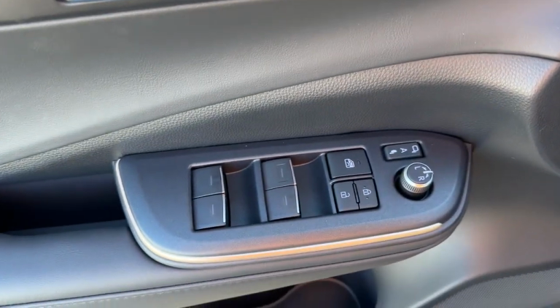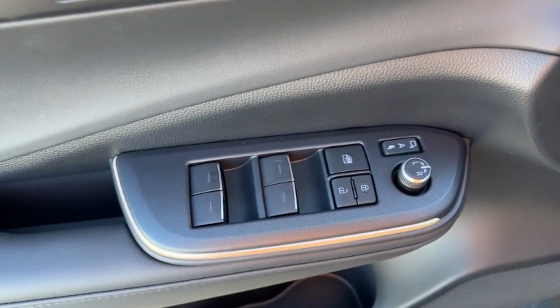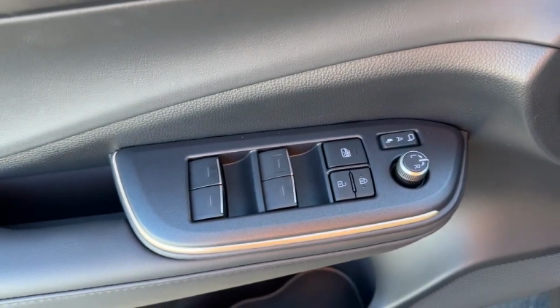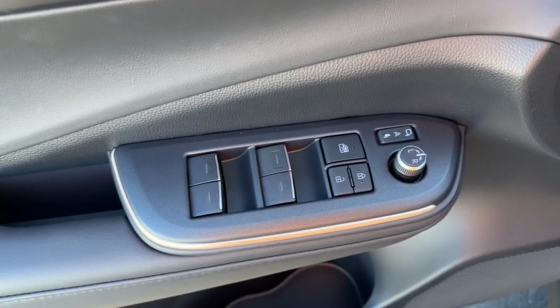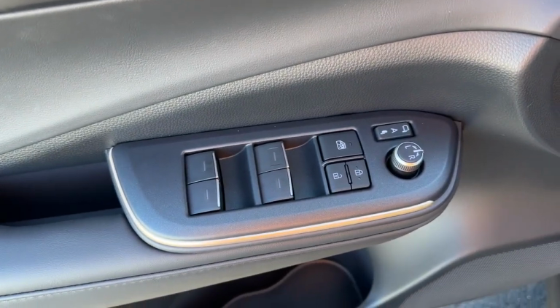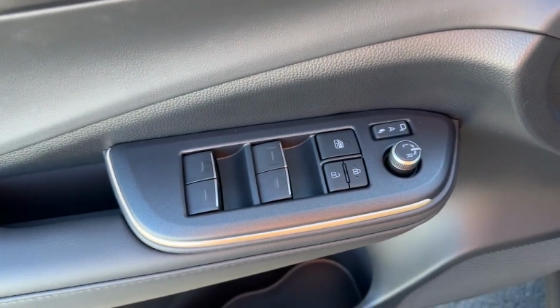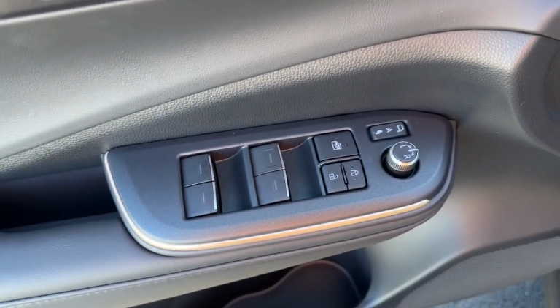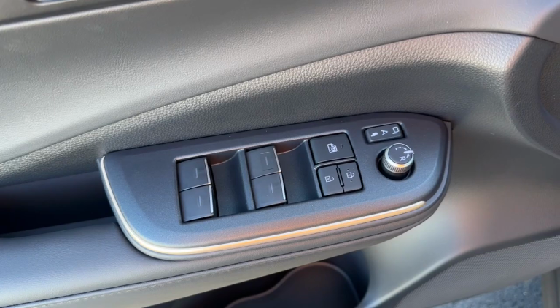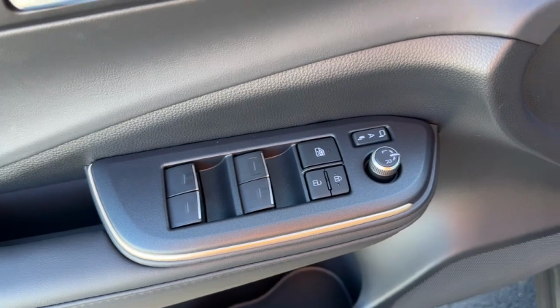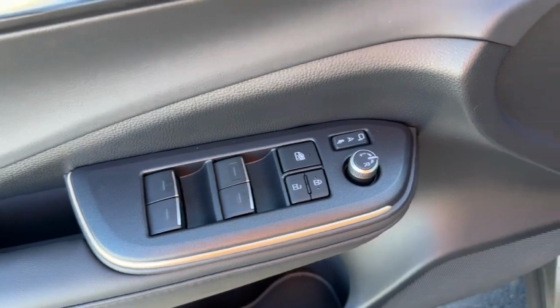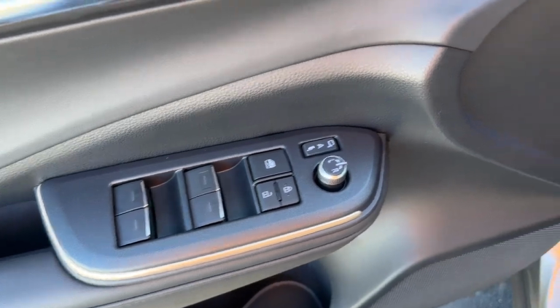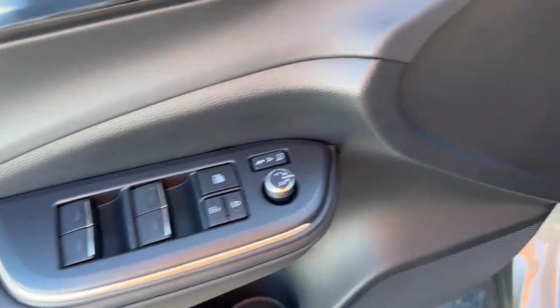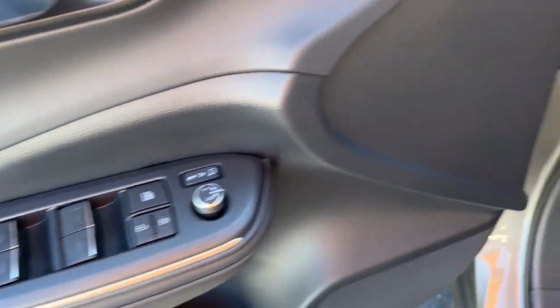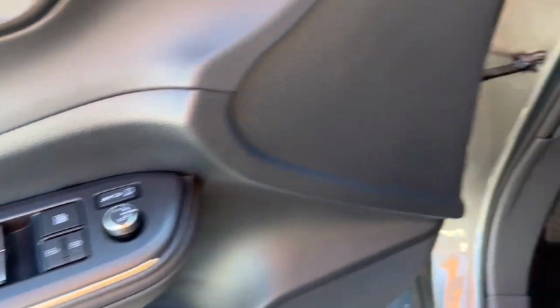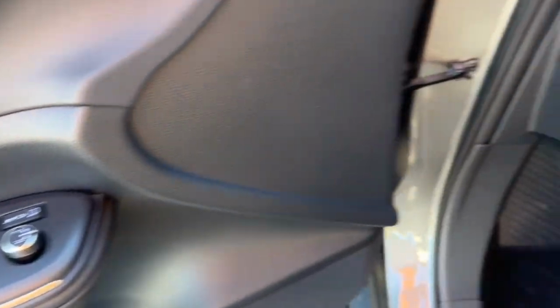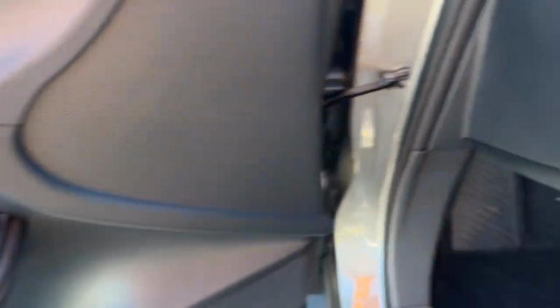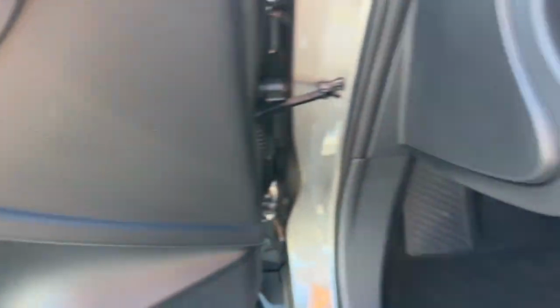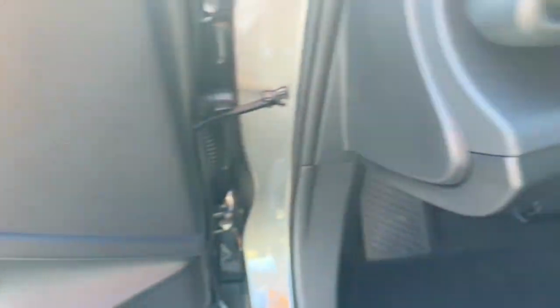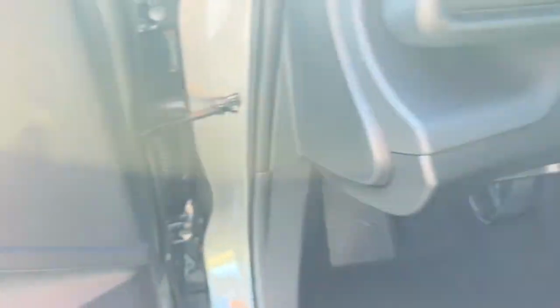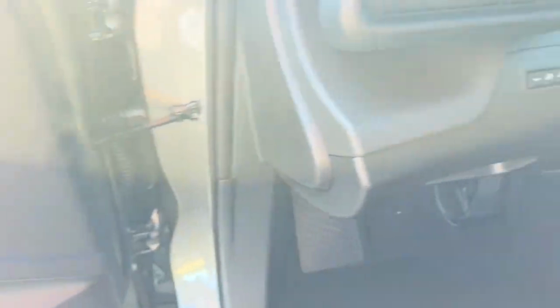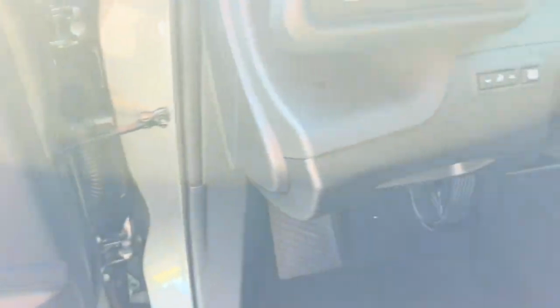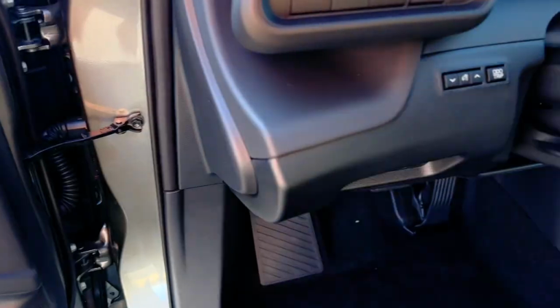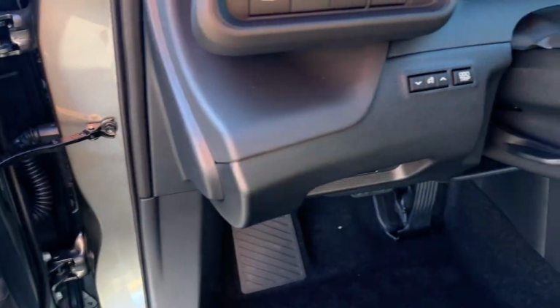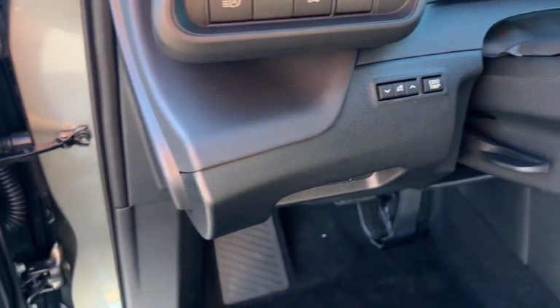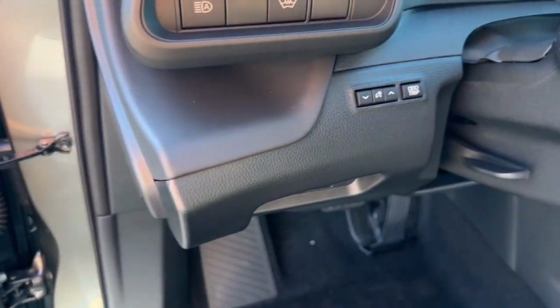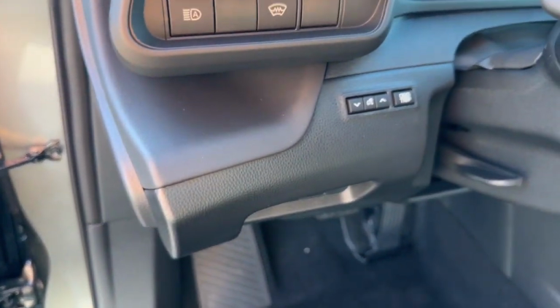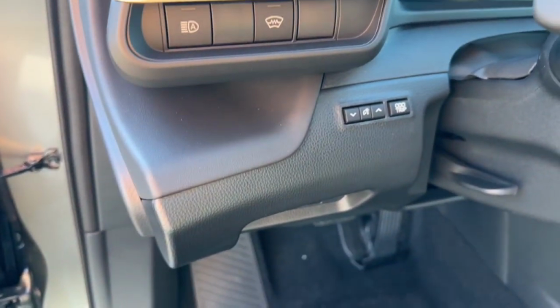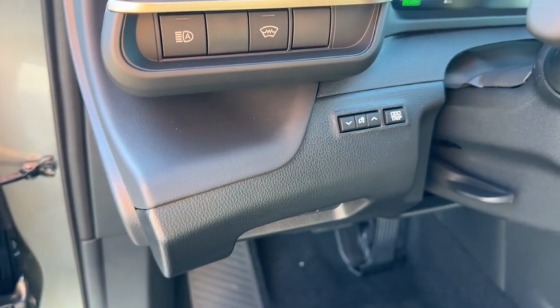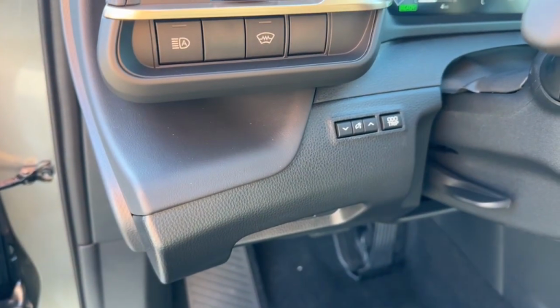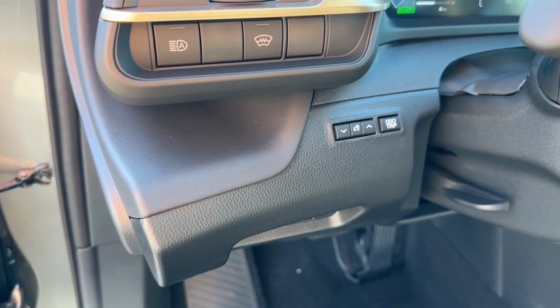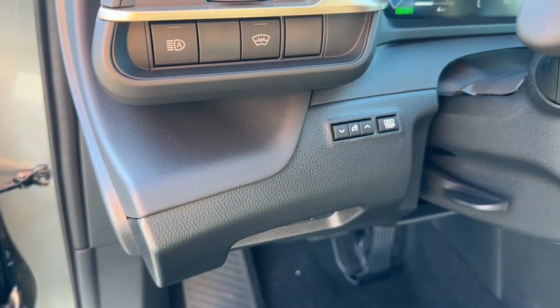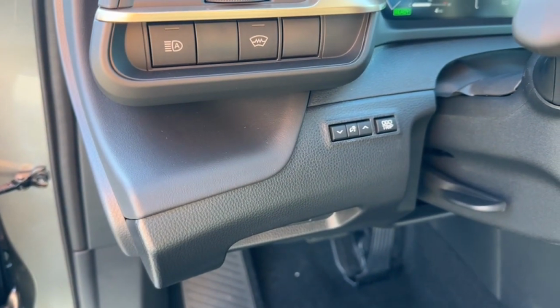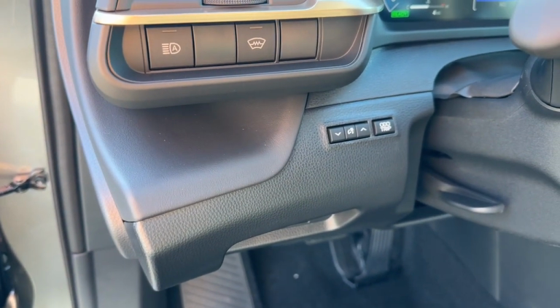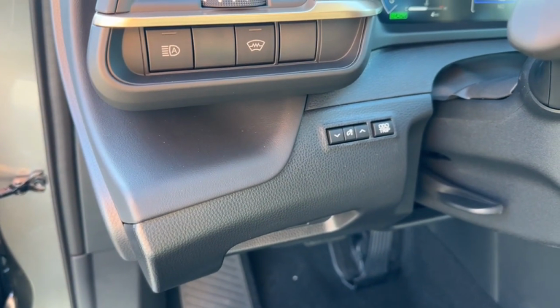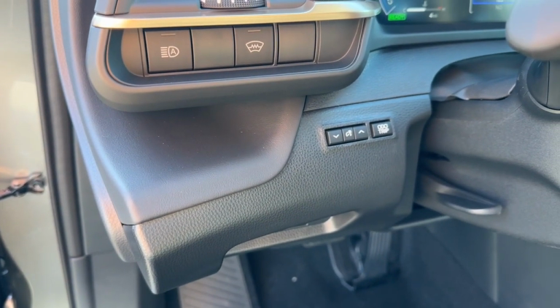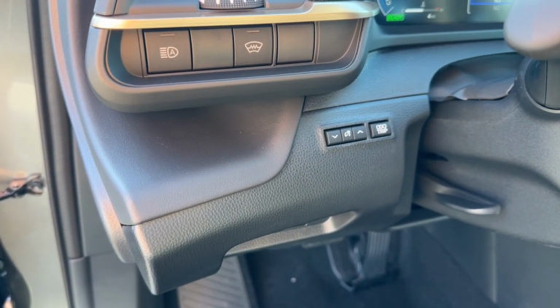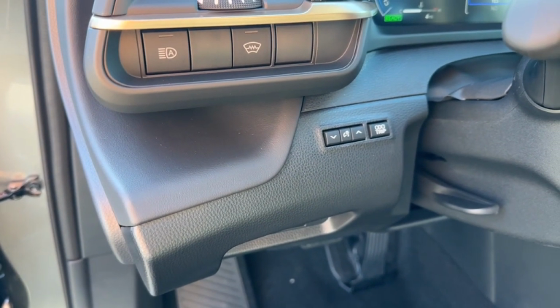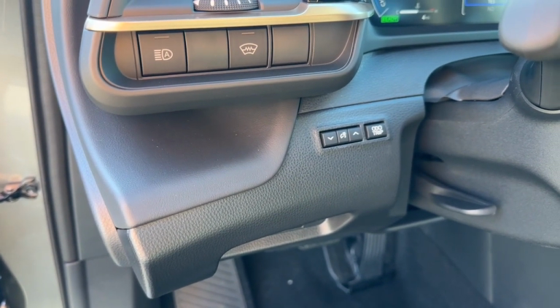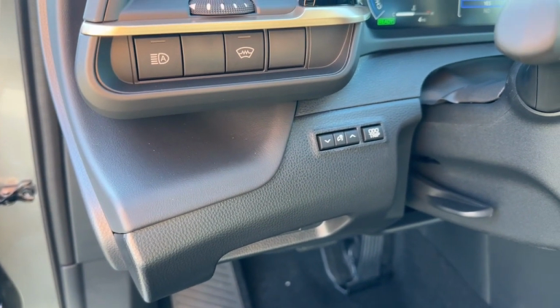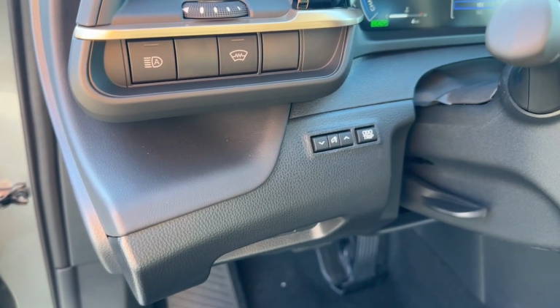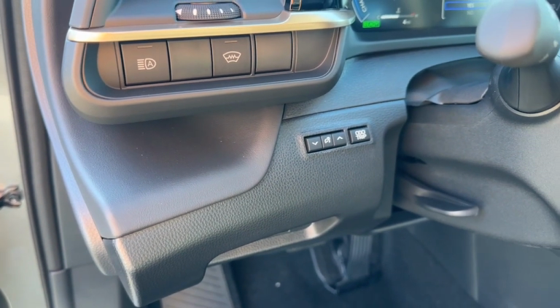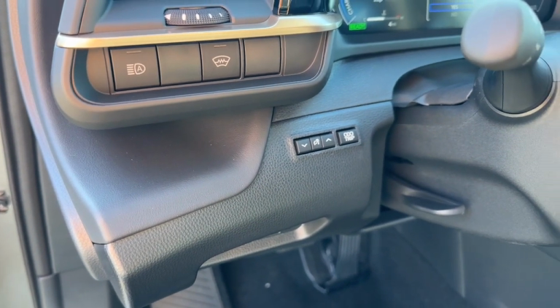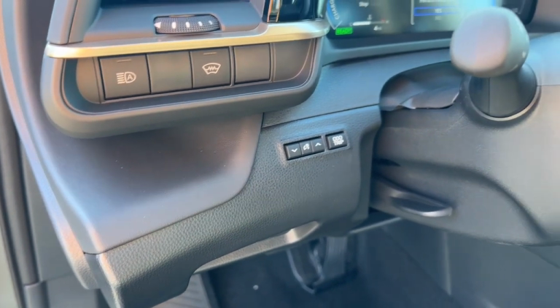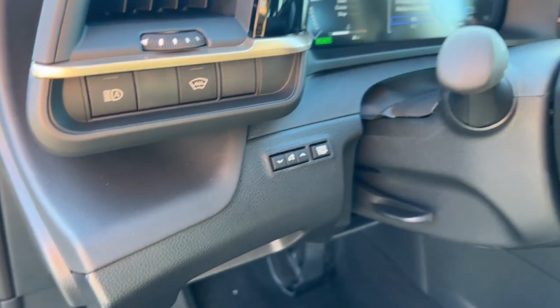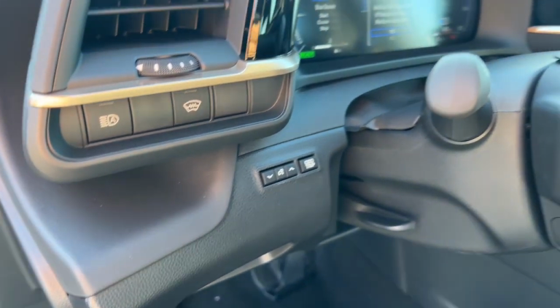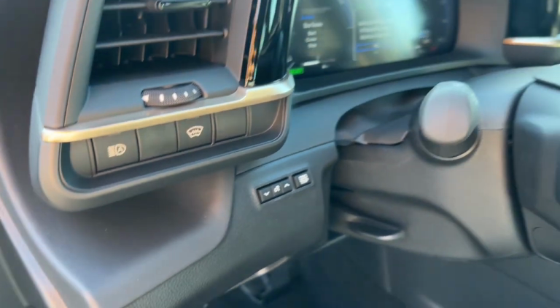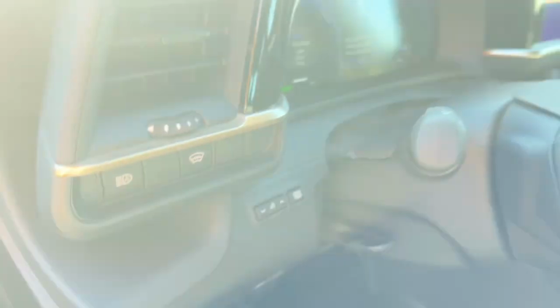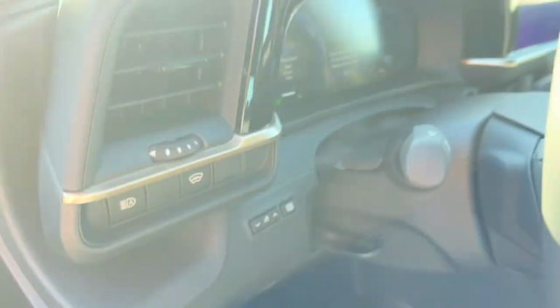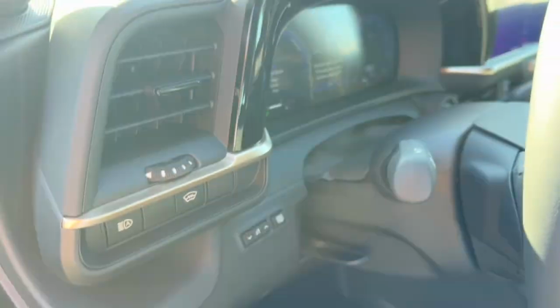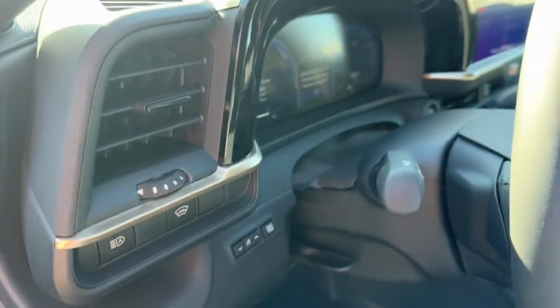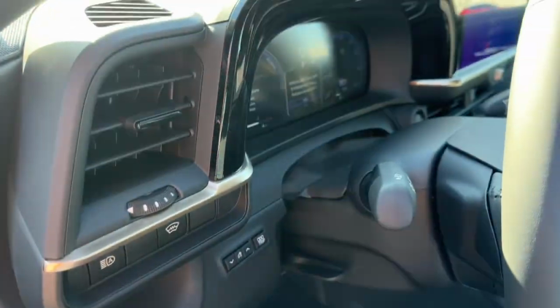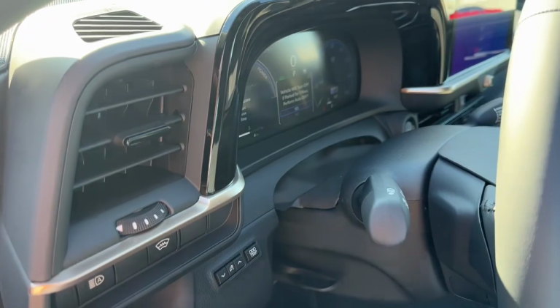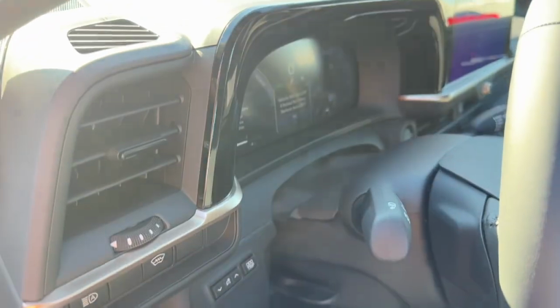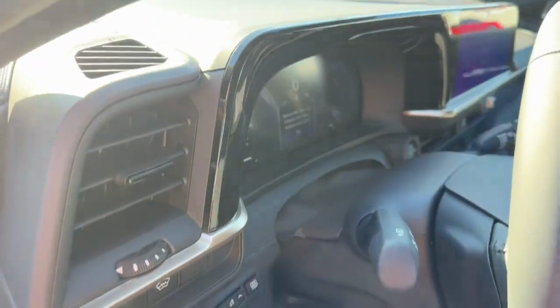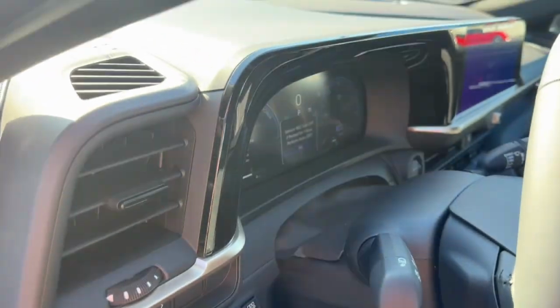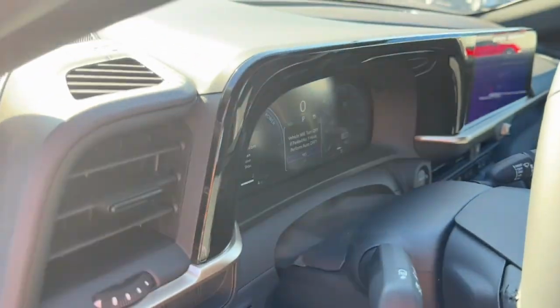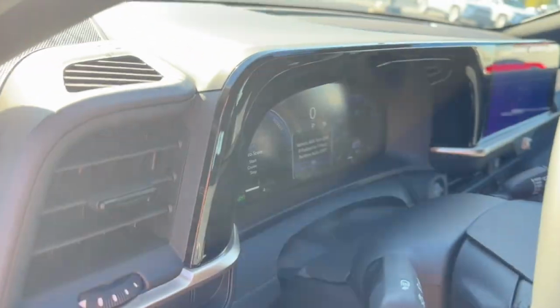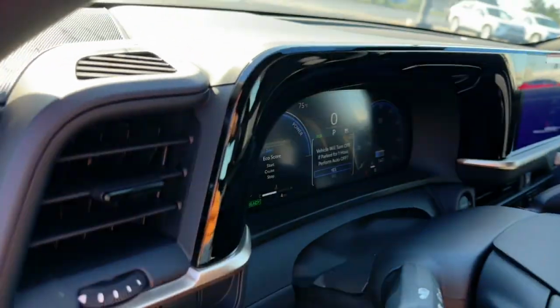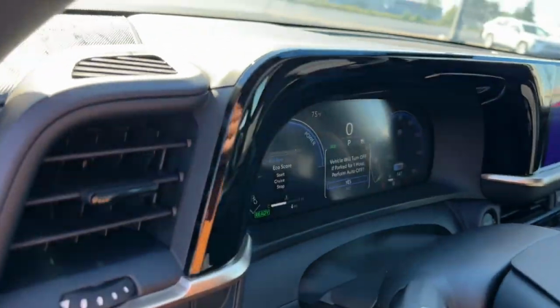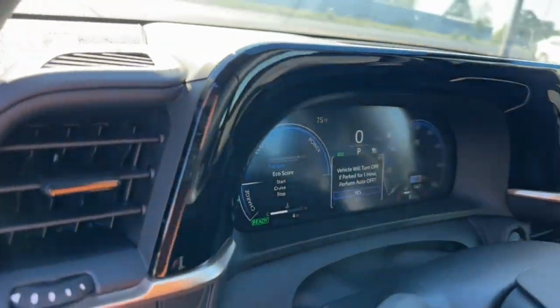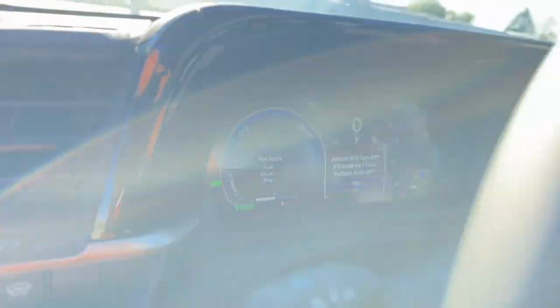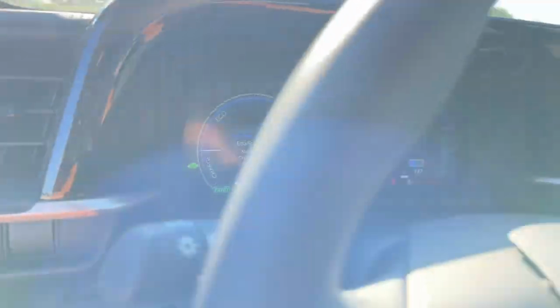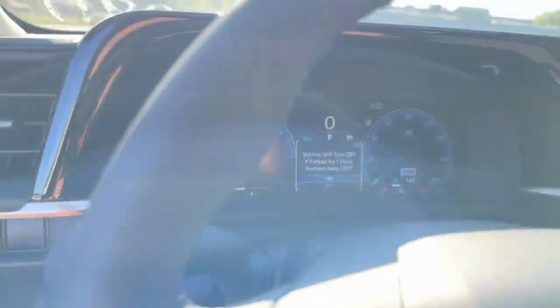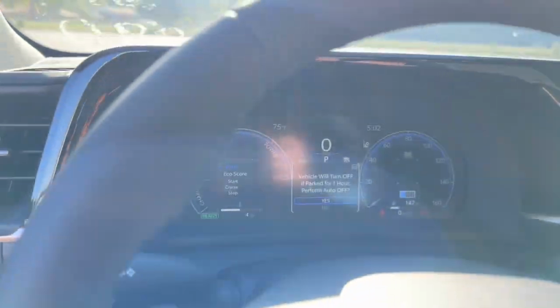Keyless entry, backup camera, satellite radio, power passenger seat, heated mirrors, dual zone AC.